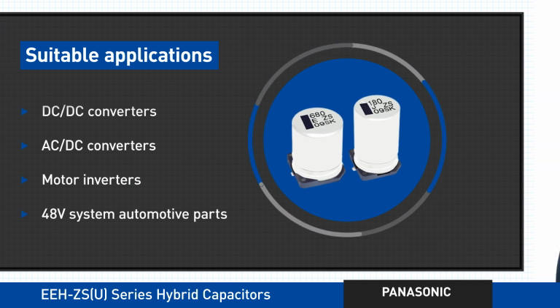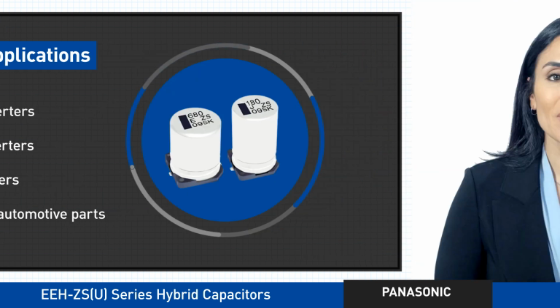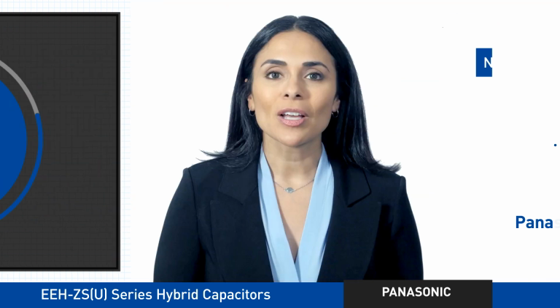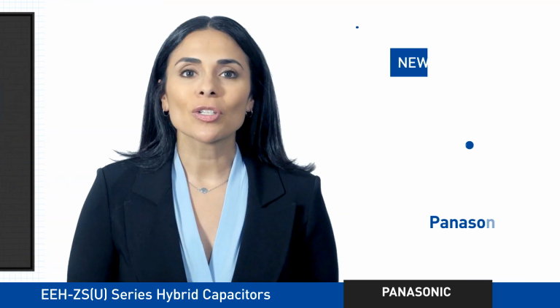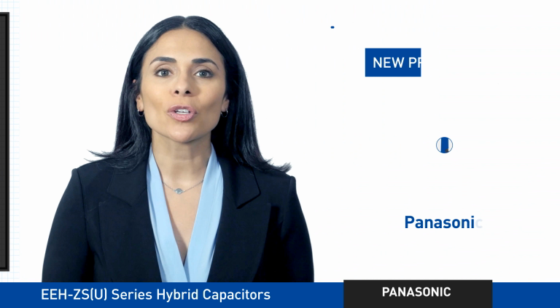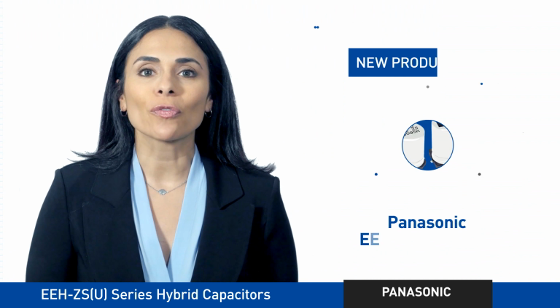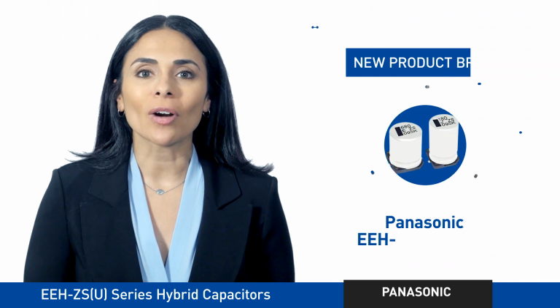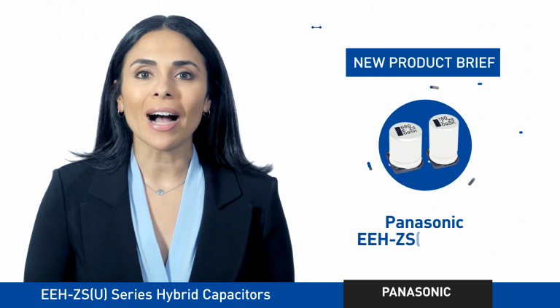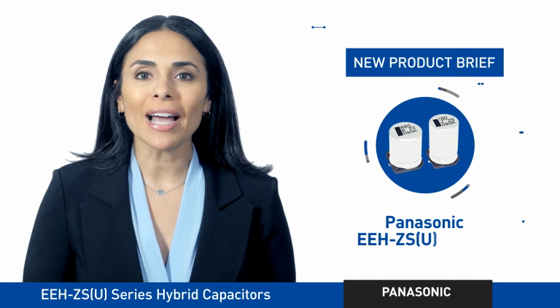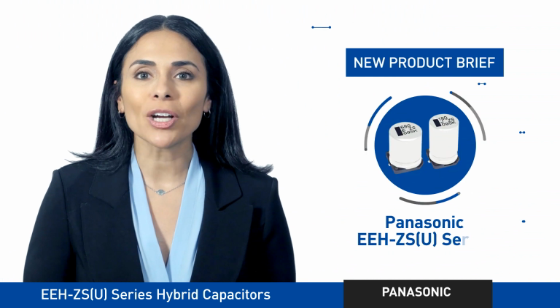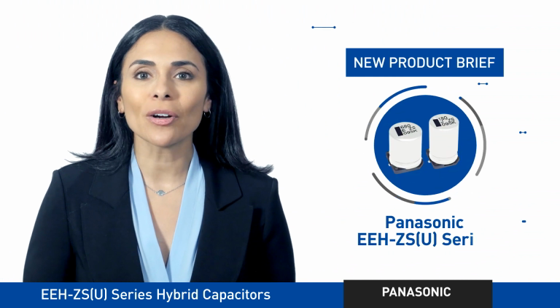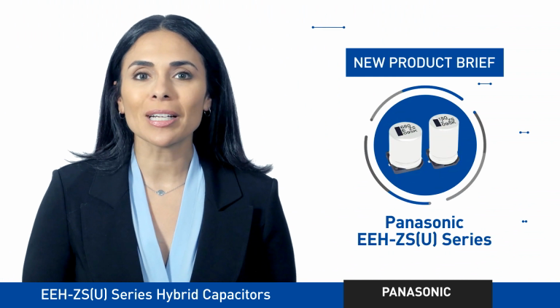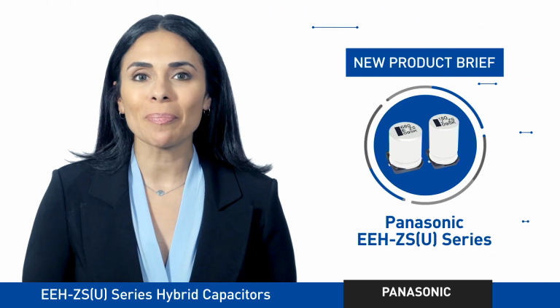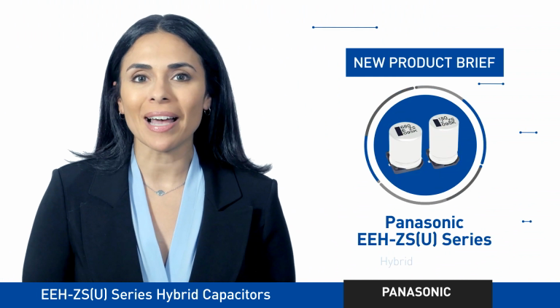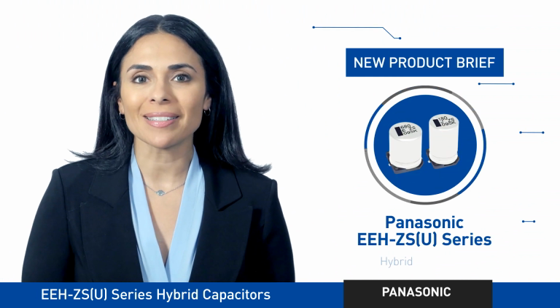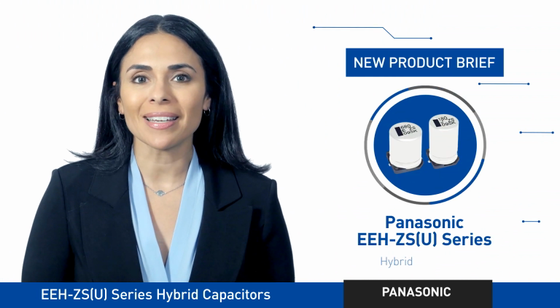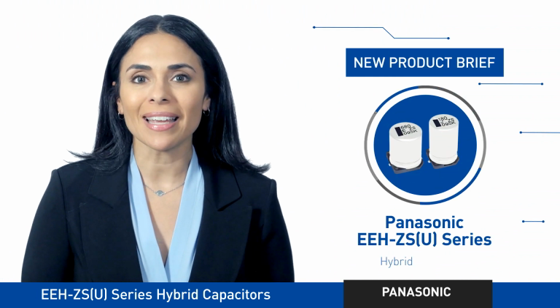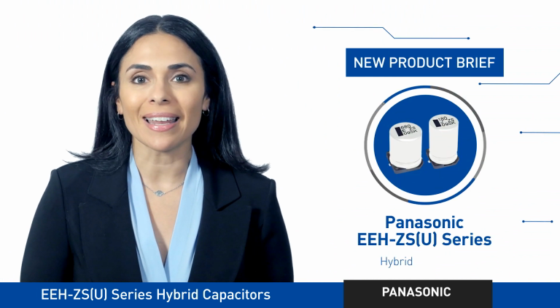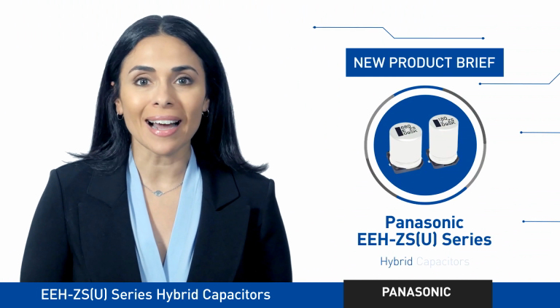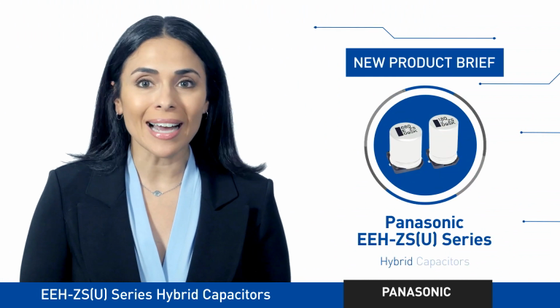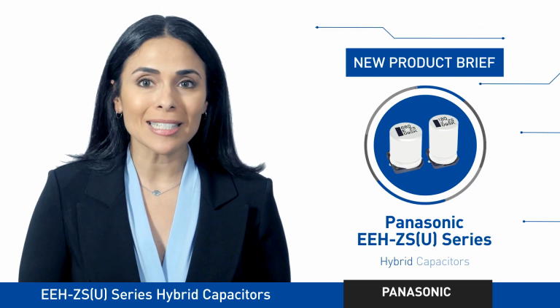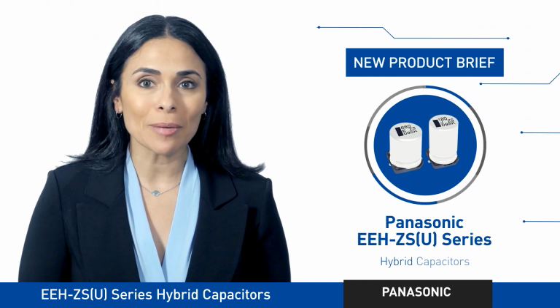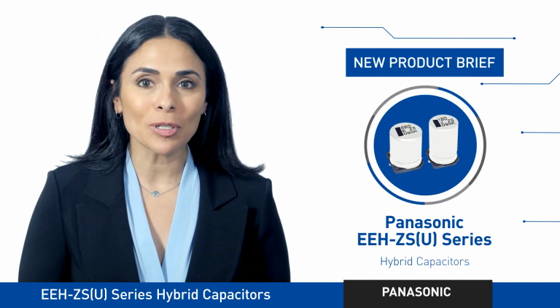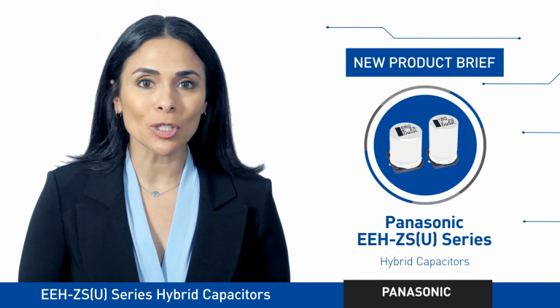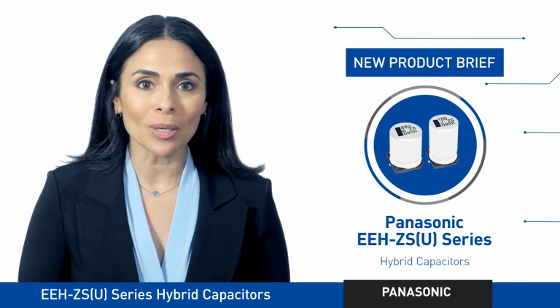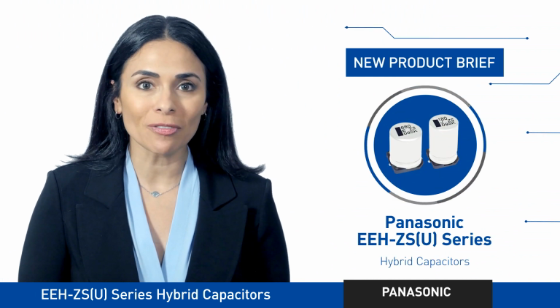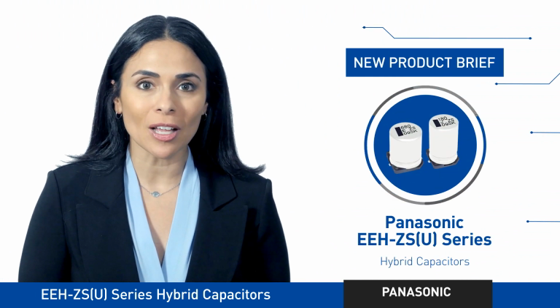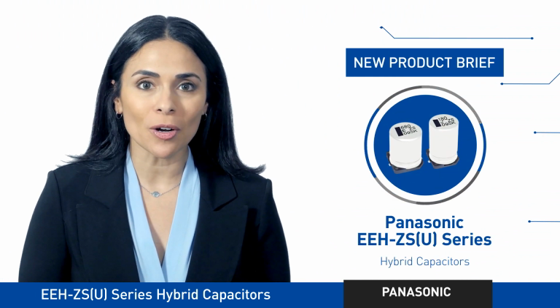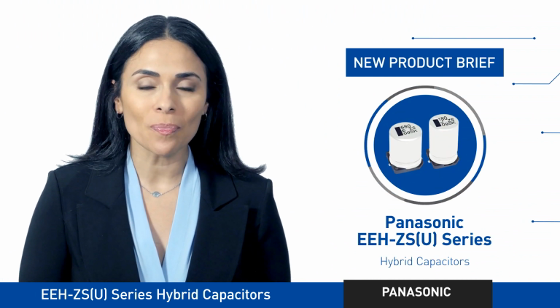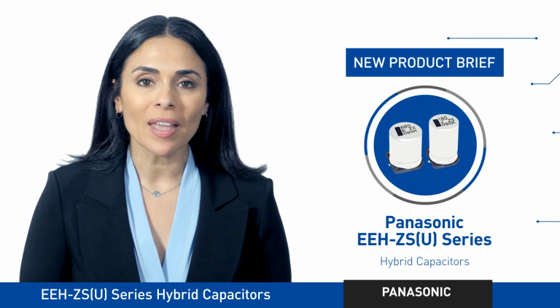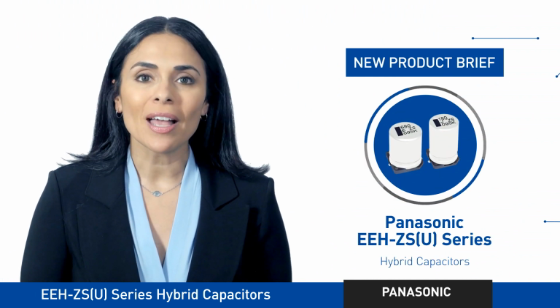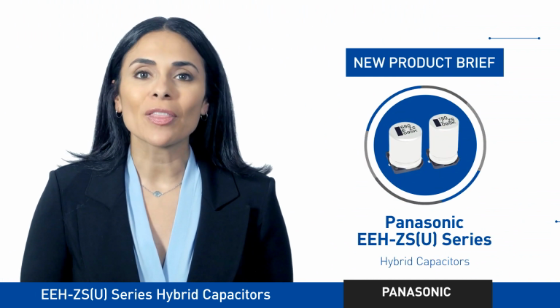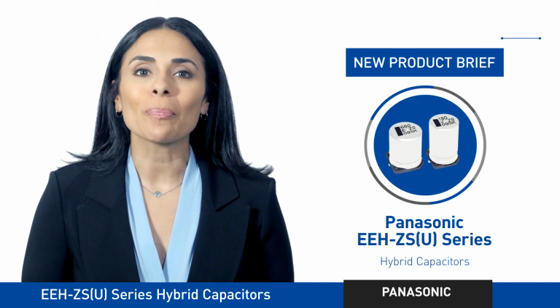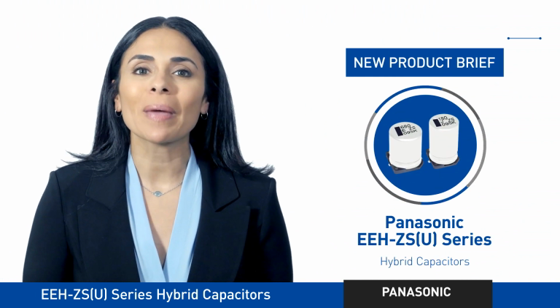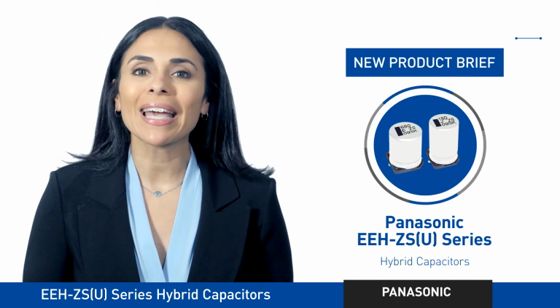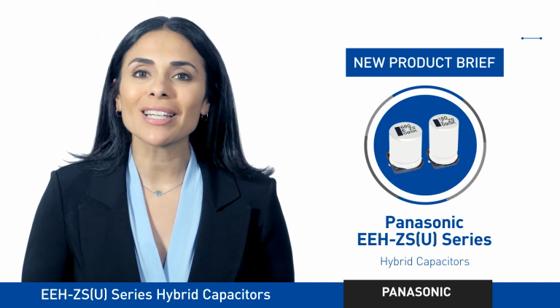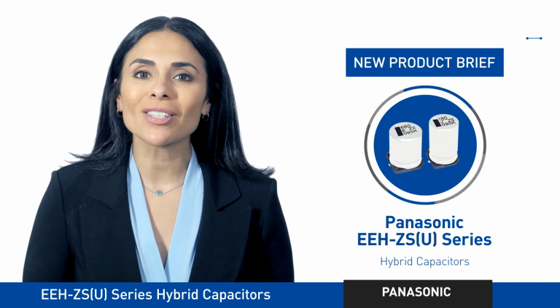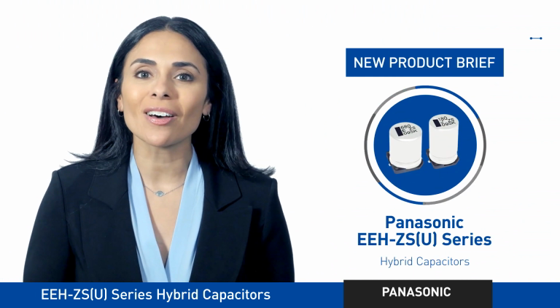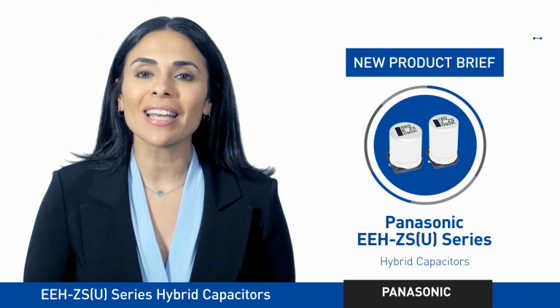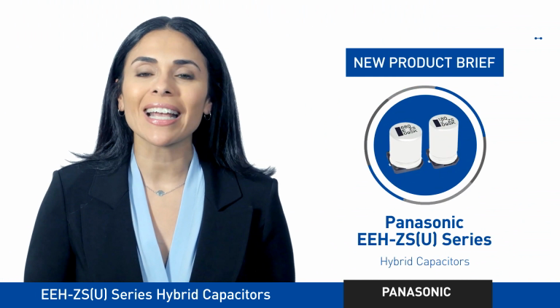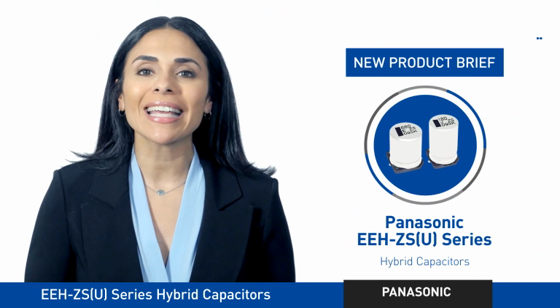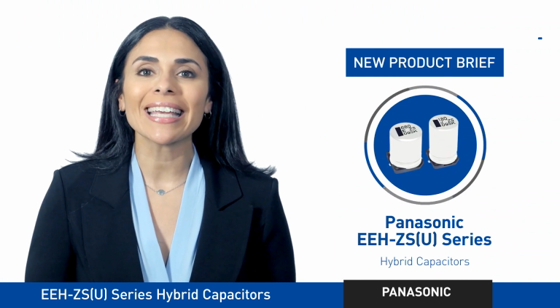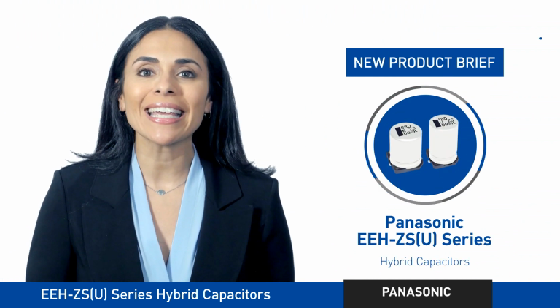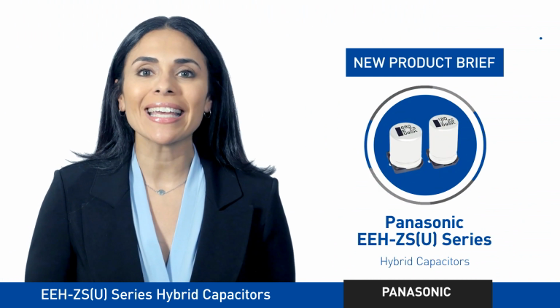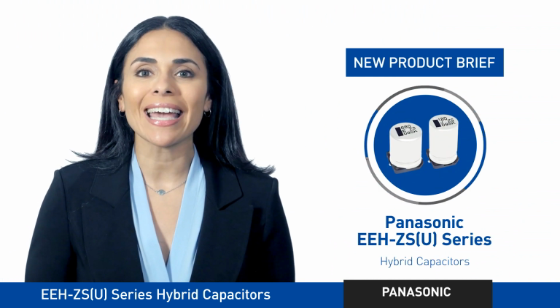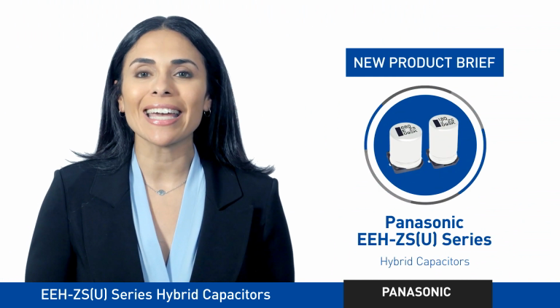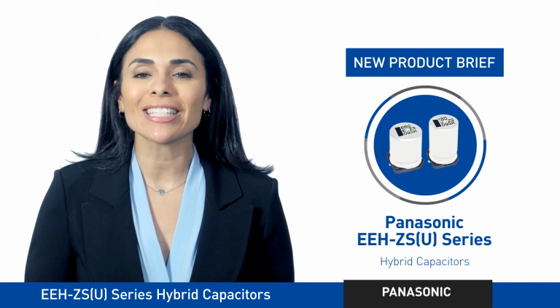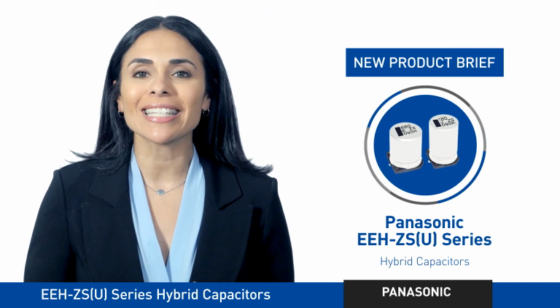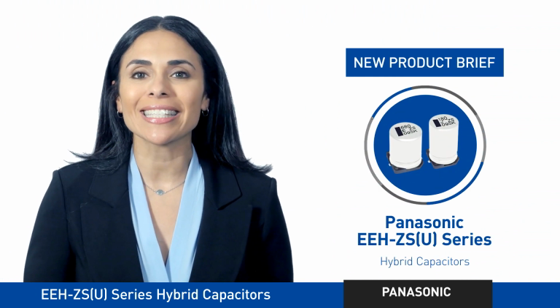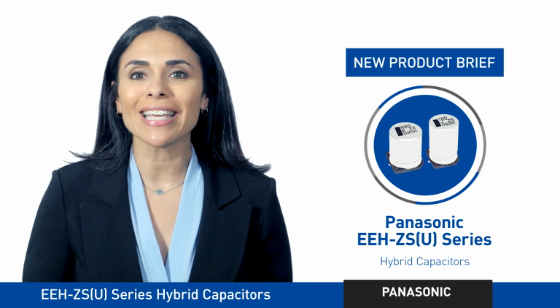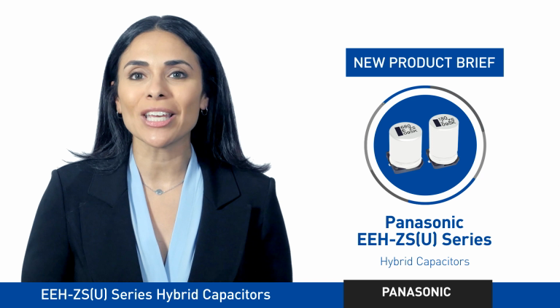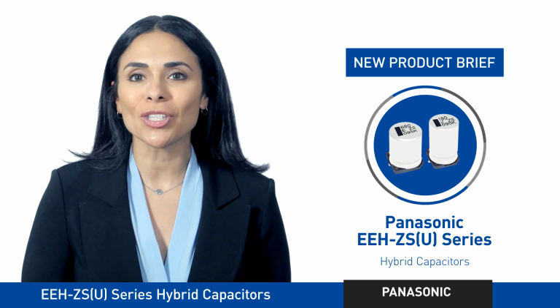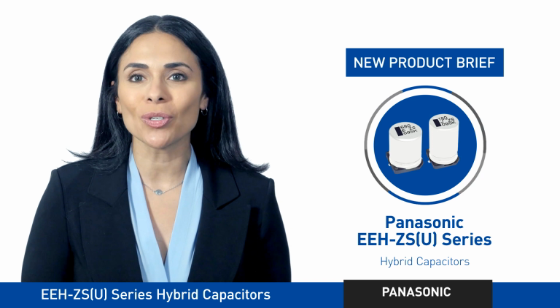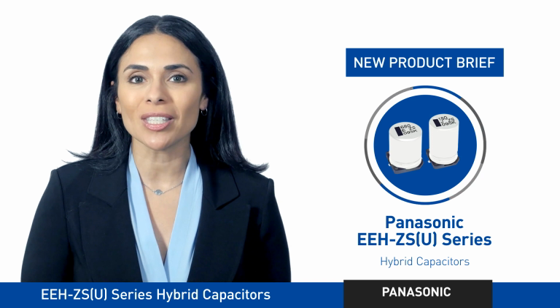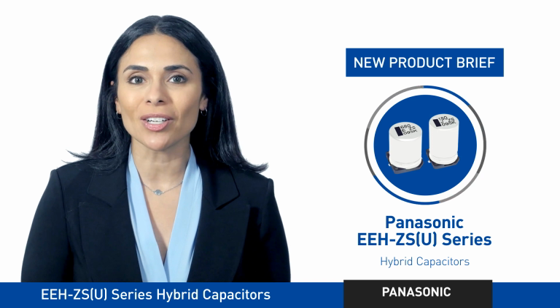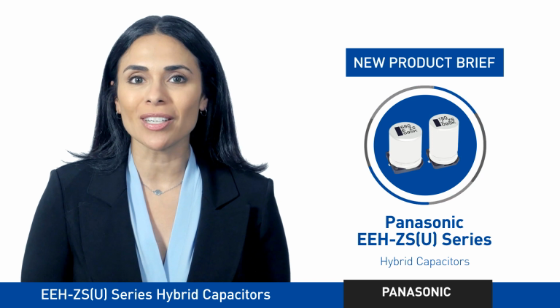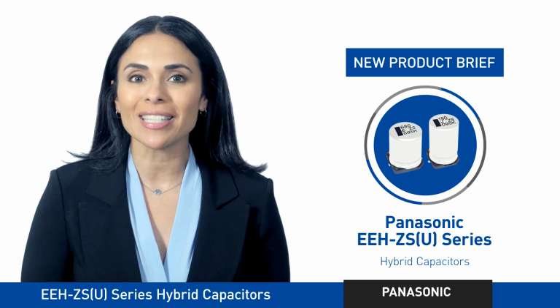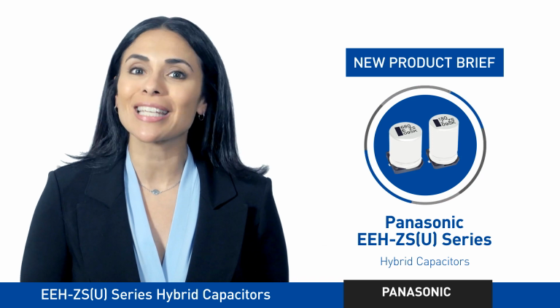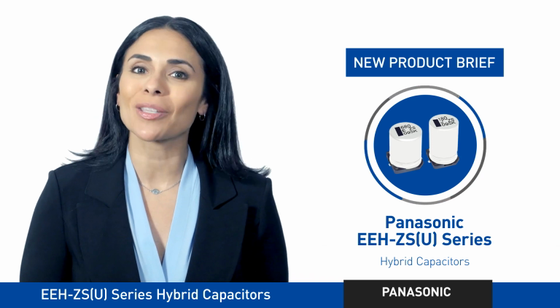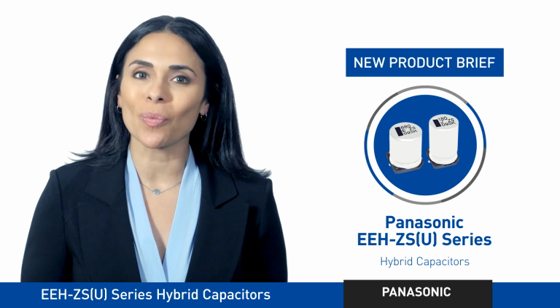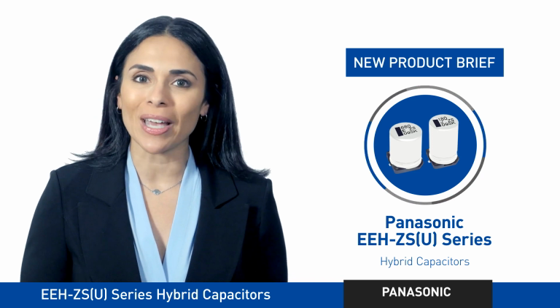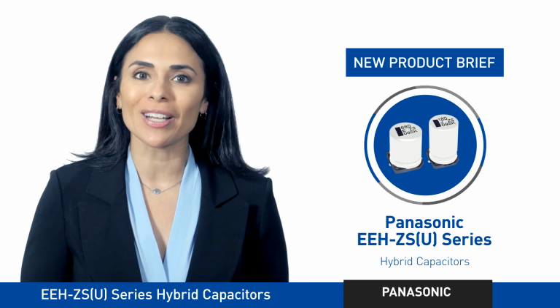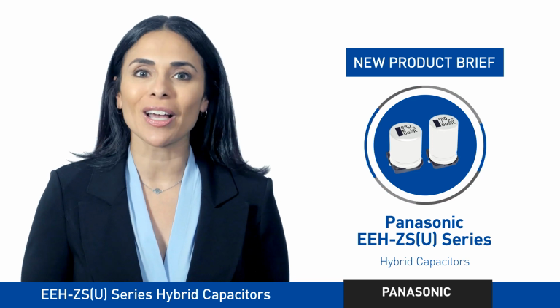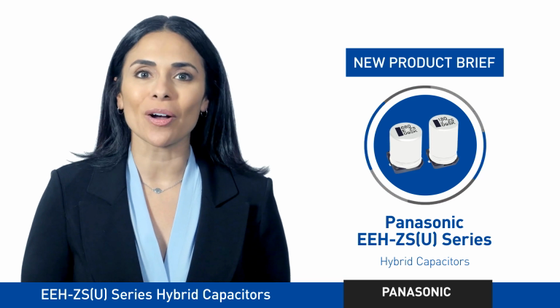So for high current capacity and high temperature reflow, the Panasonic EEH ZSU series is the way to go.